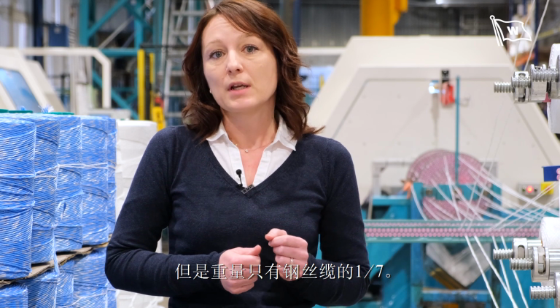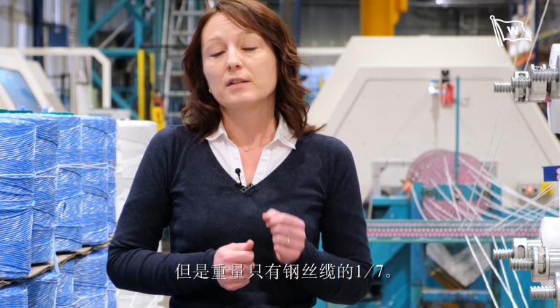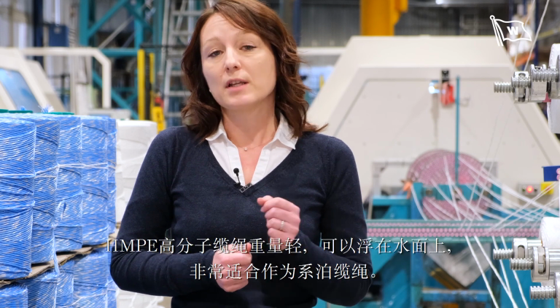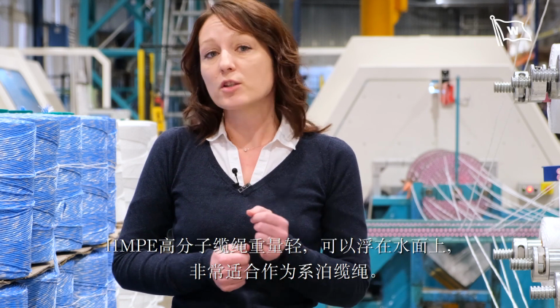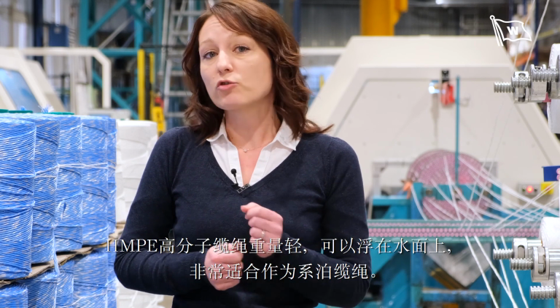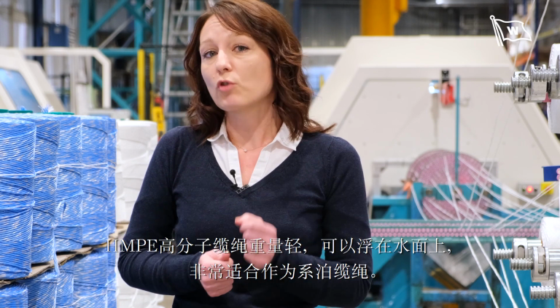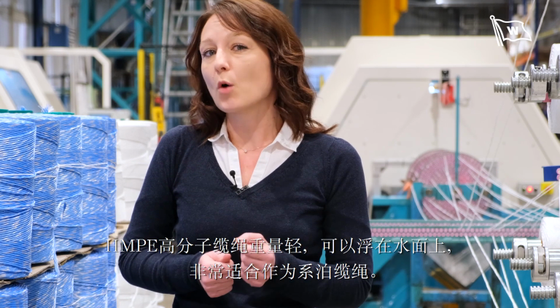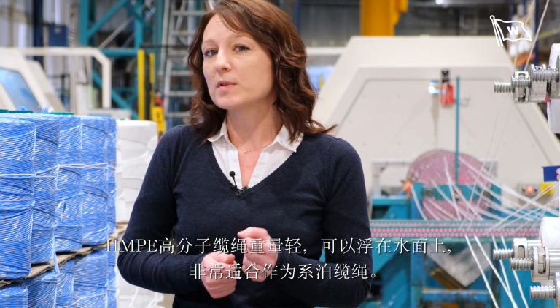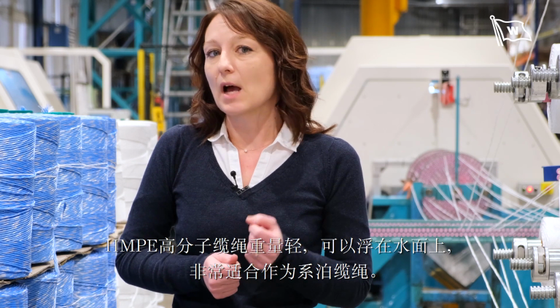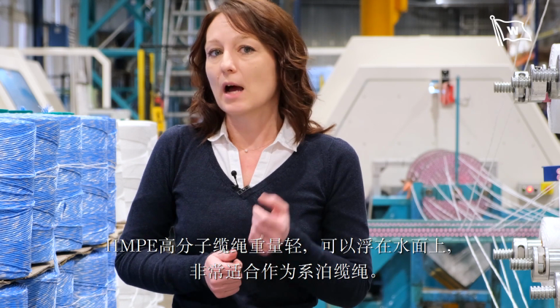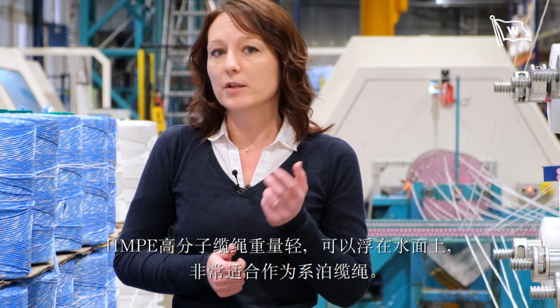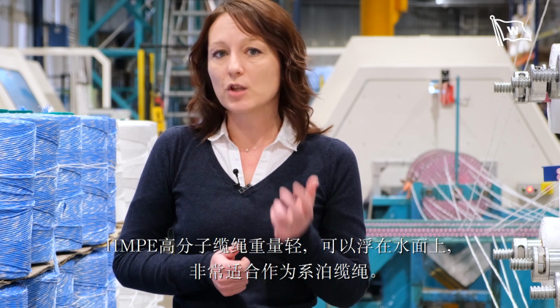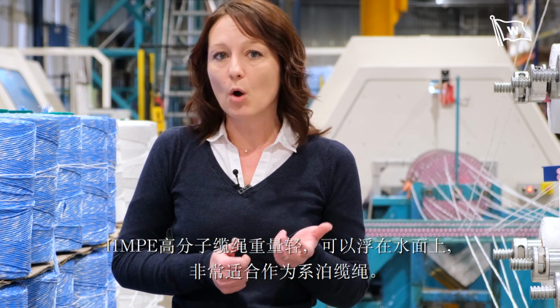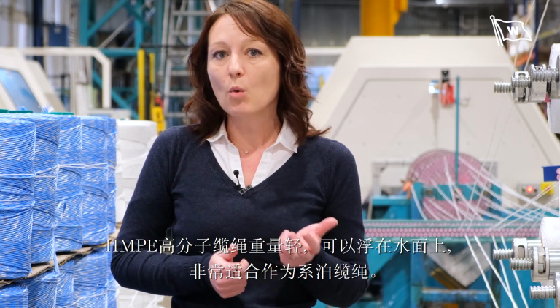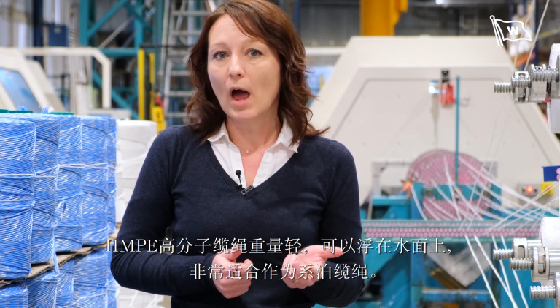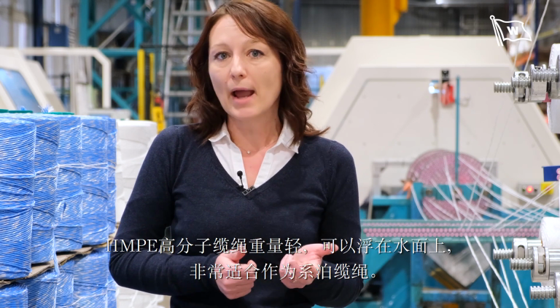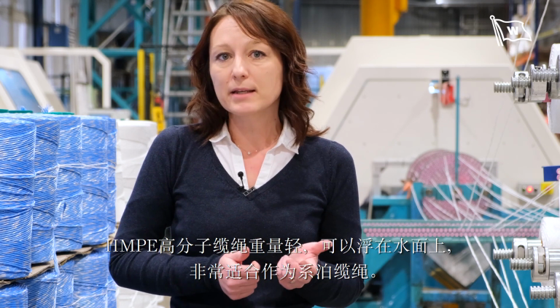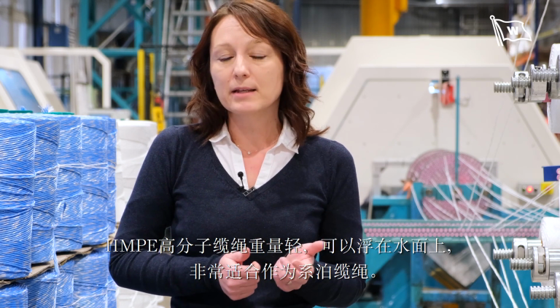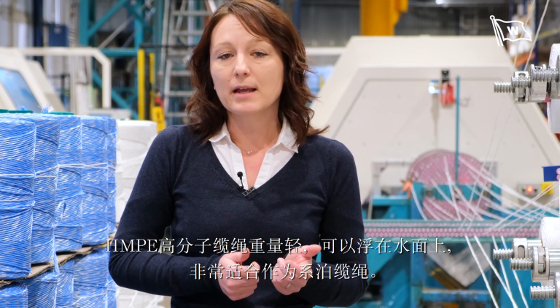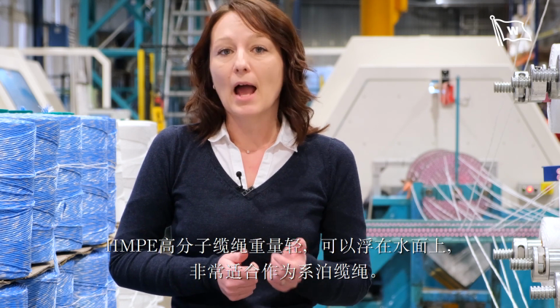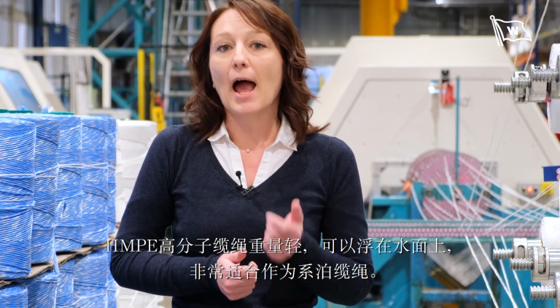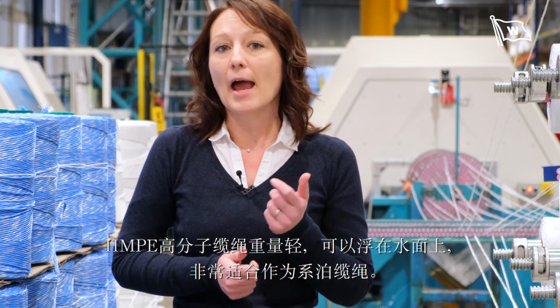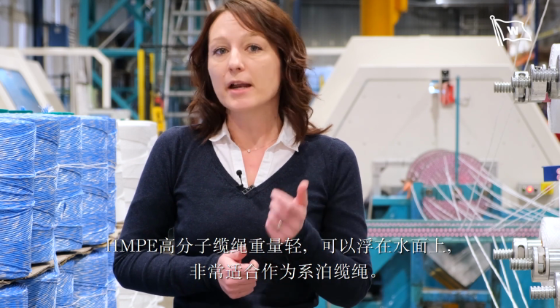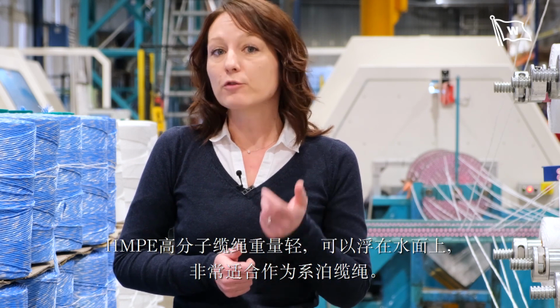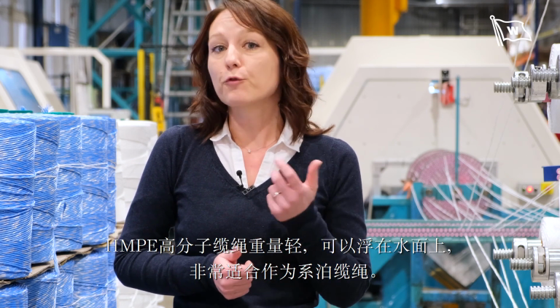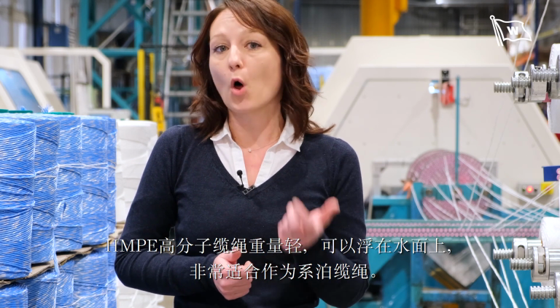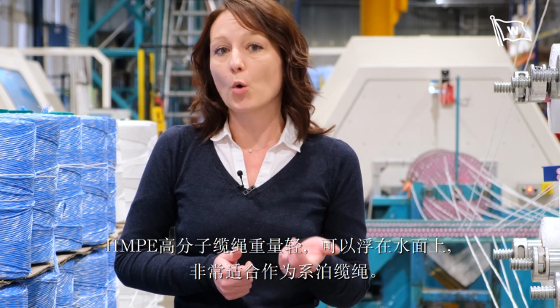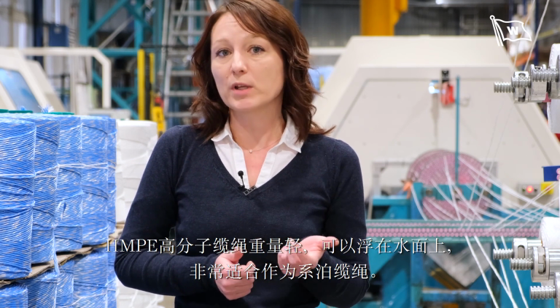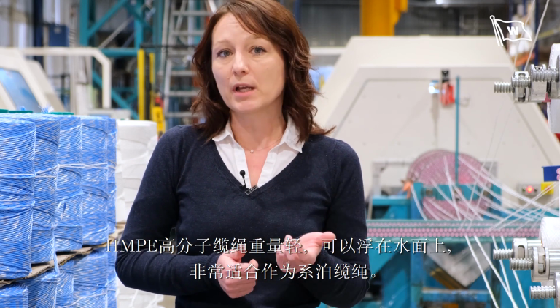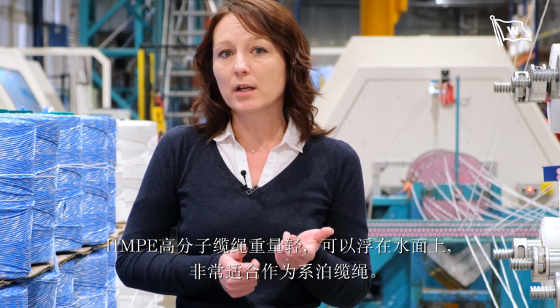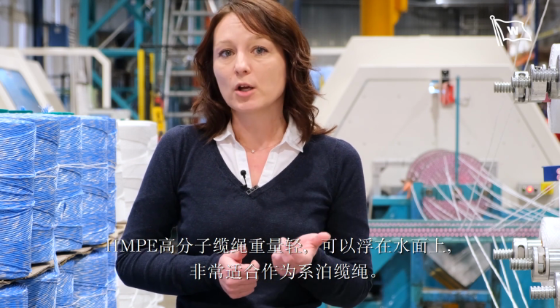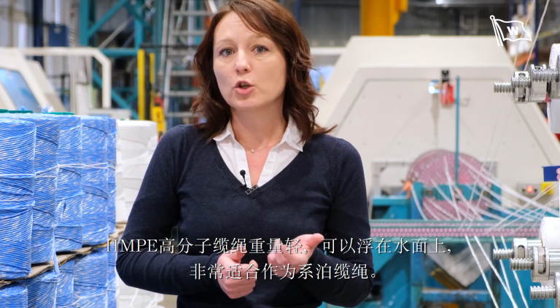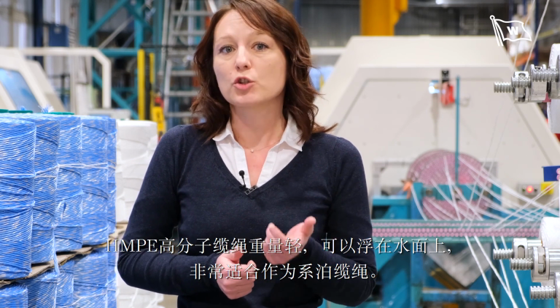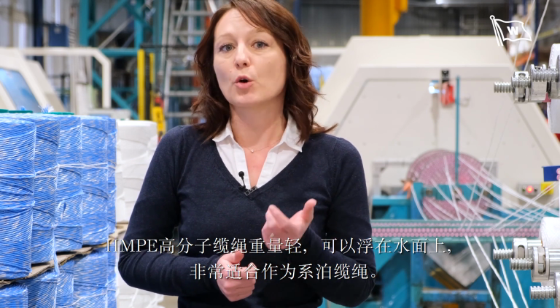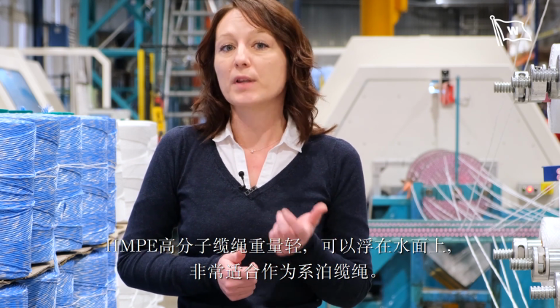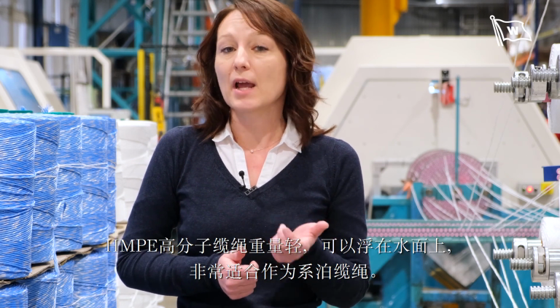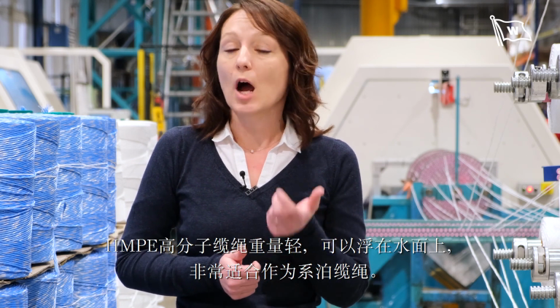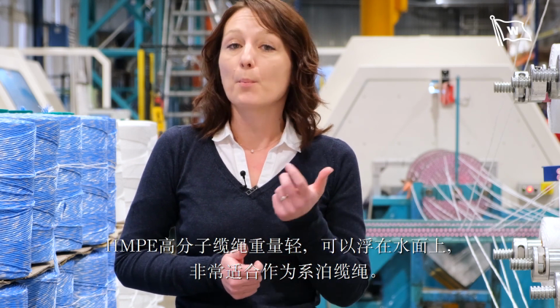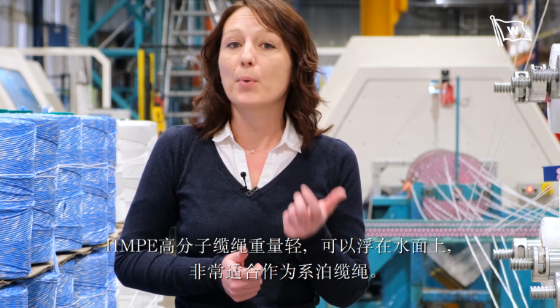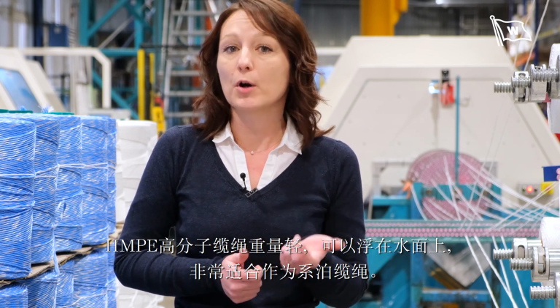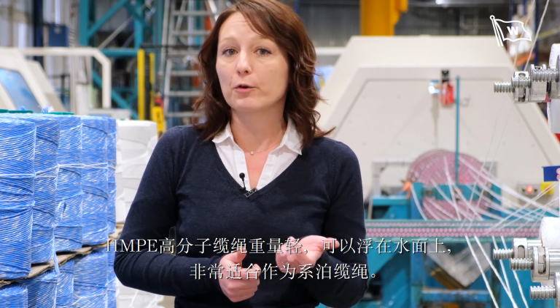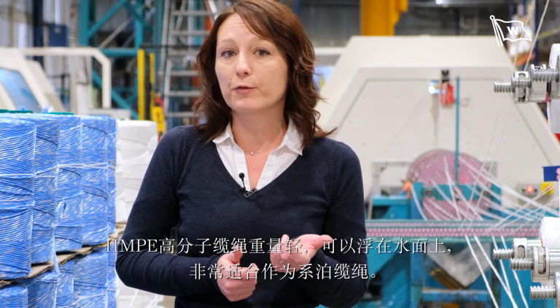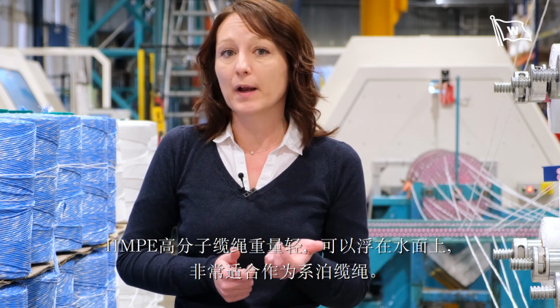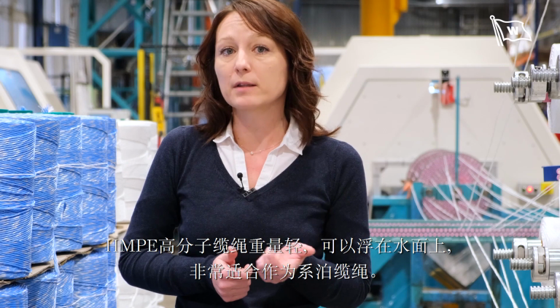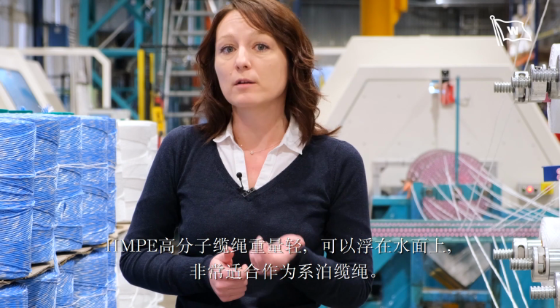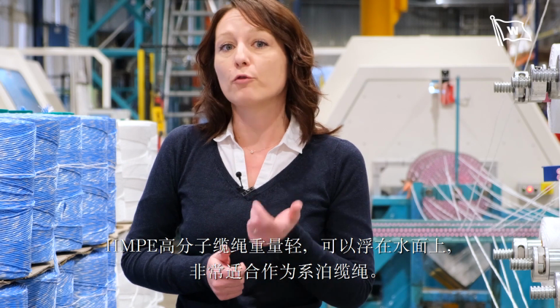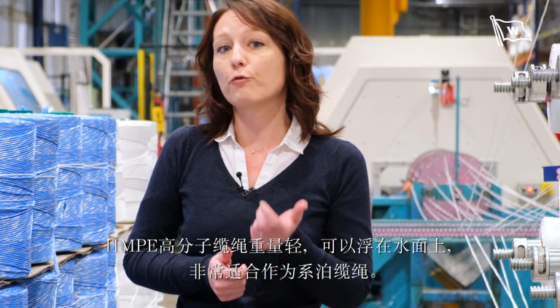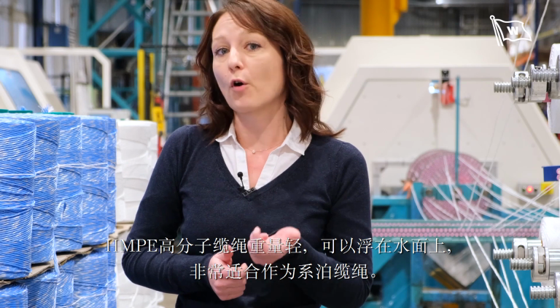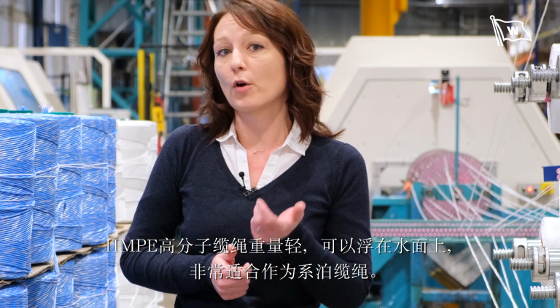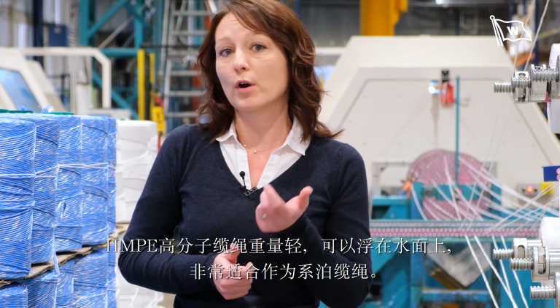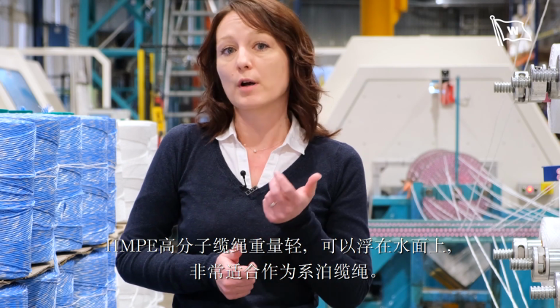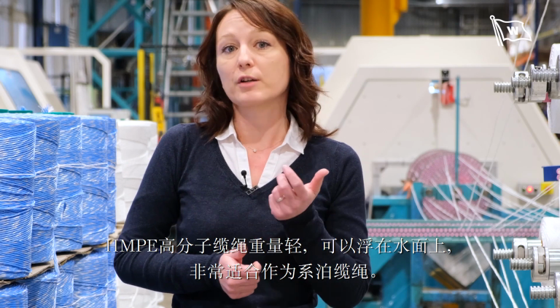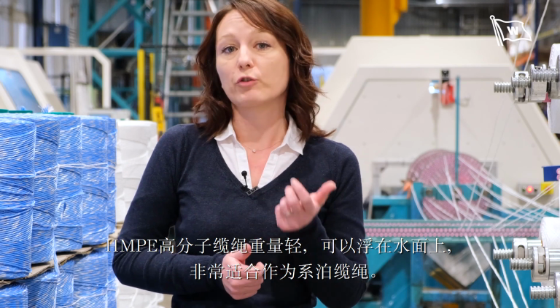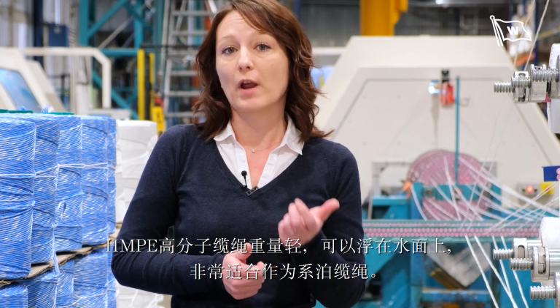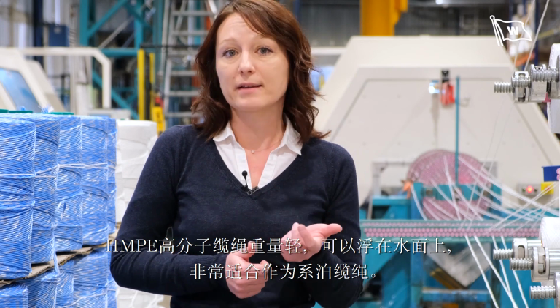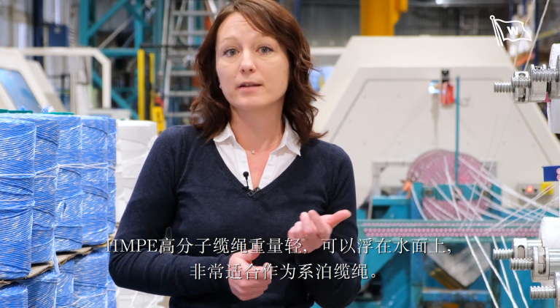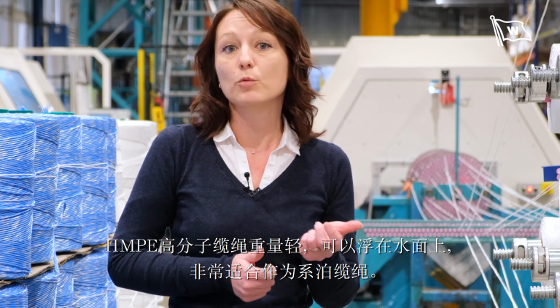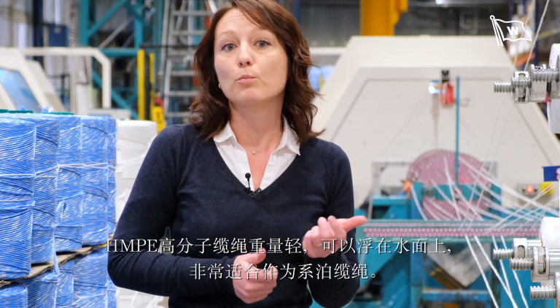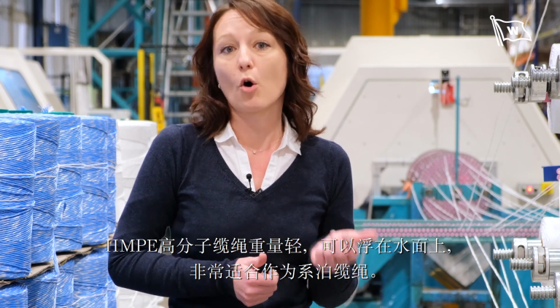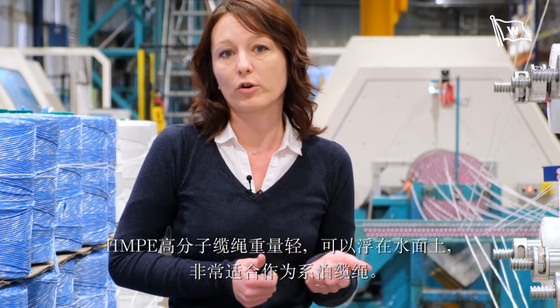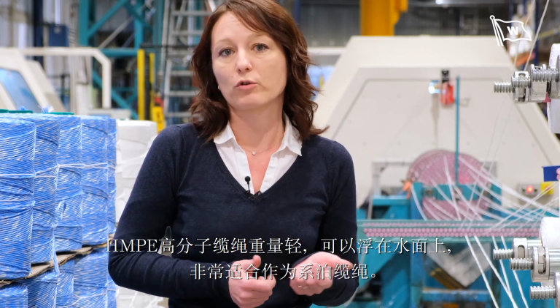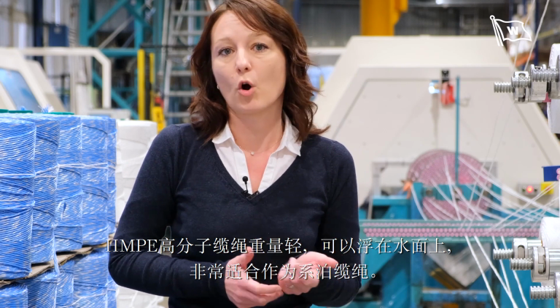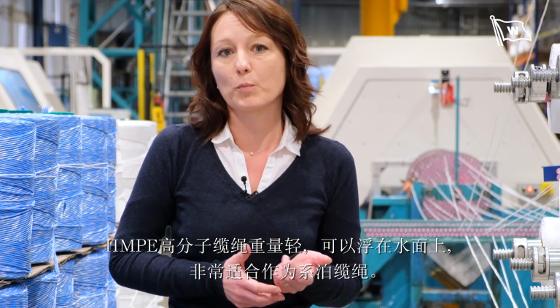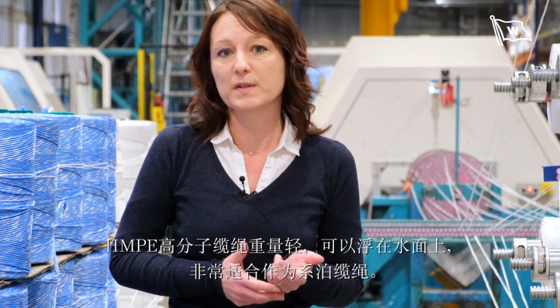These ropes are so light and floating, so they are perfect for creating the mooring ropes.